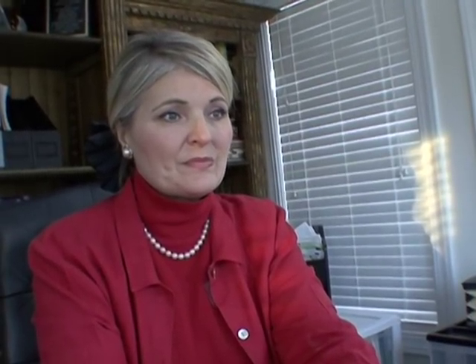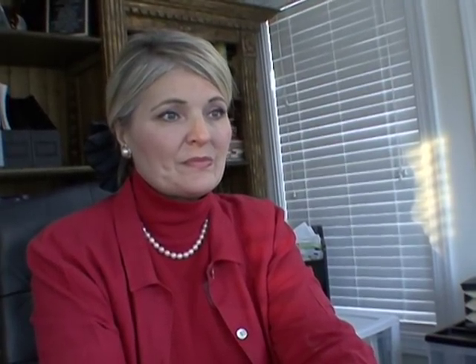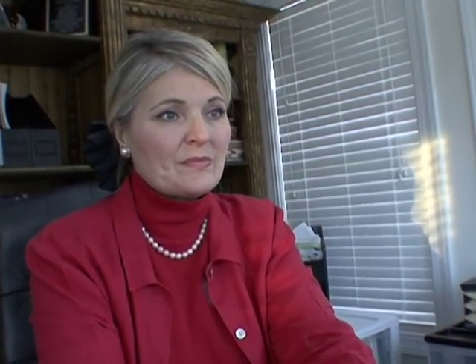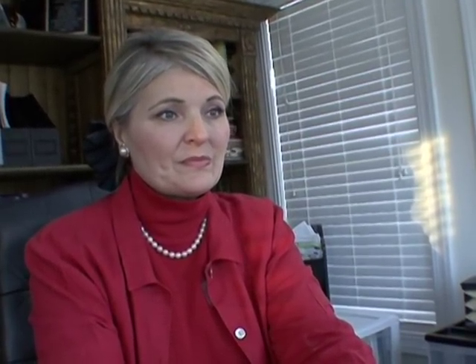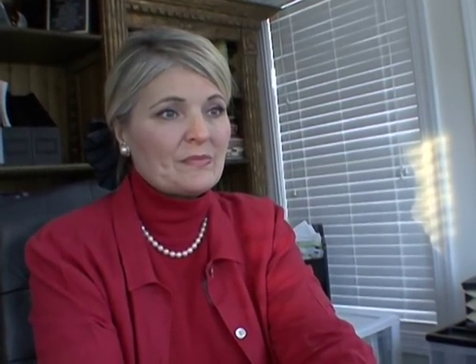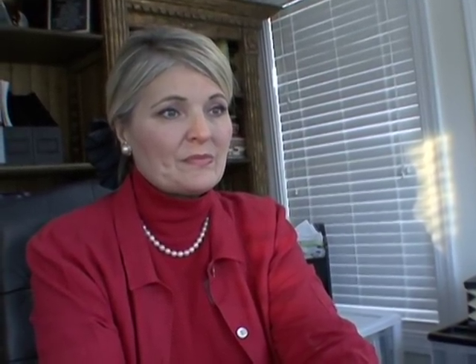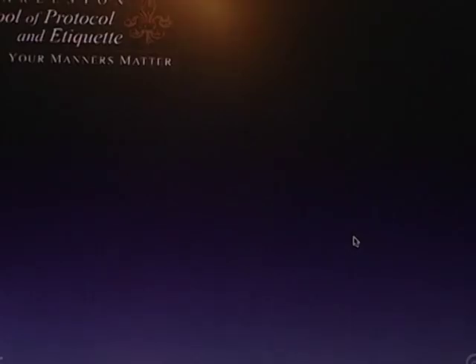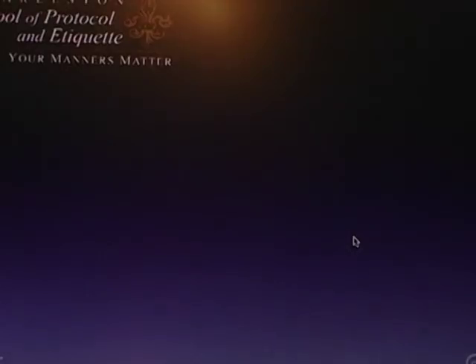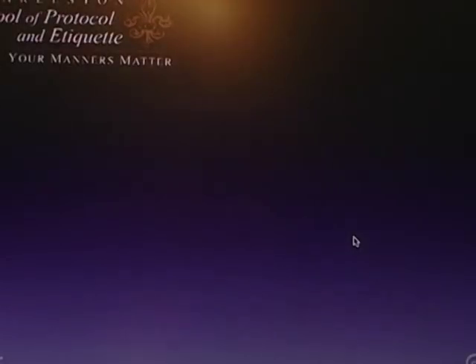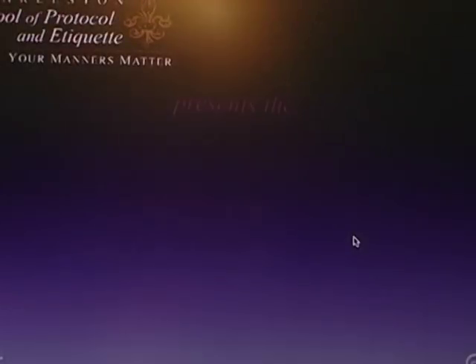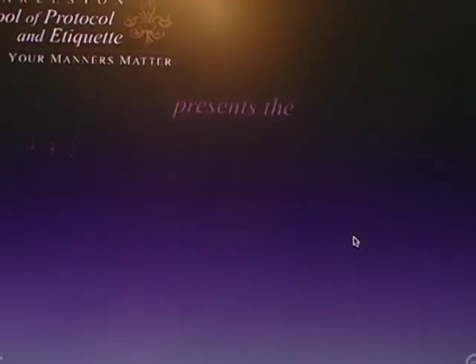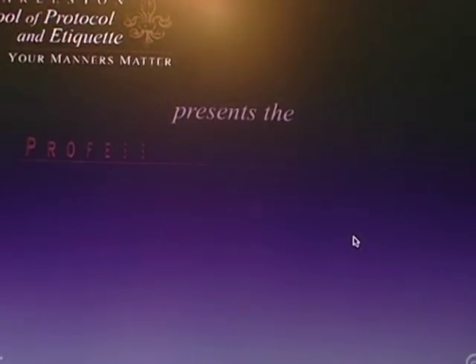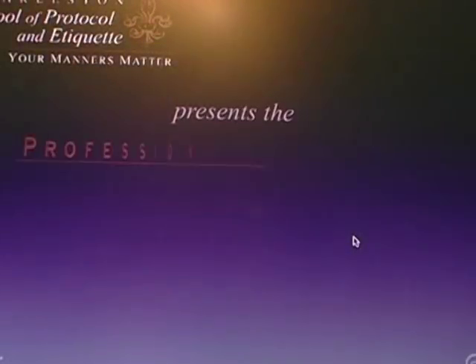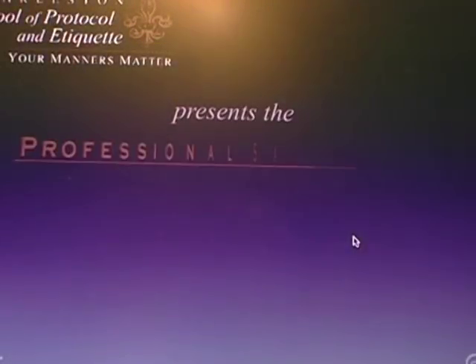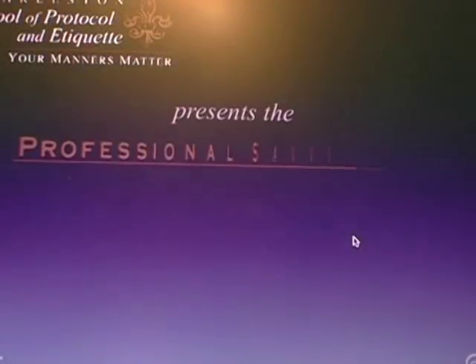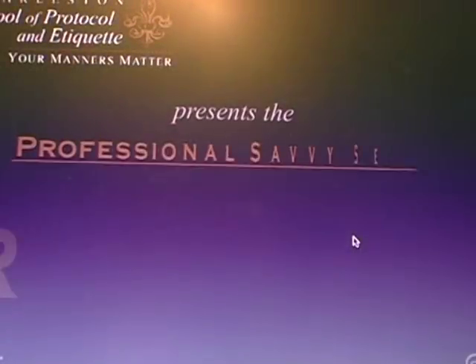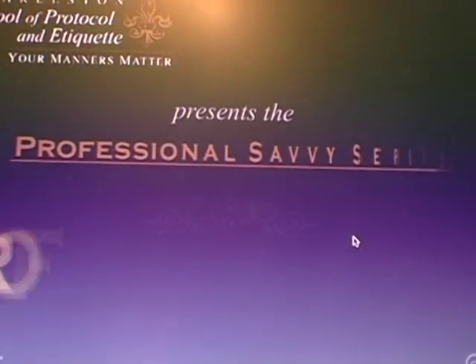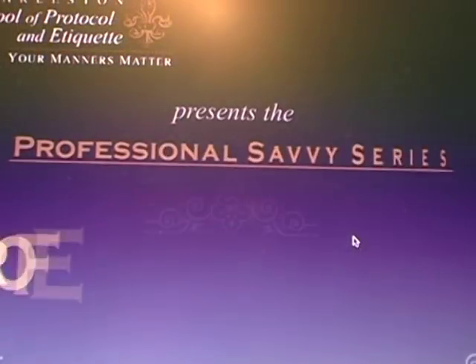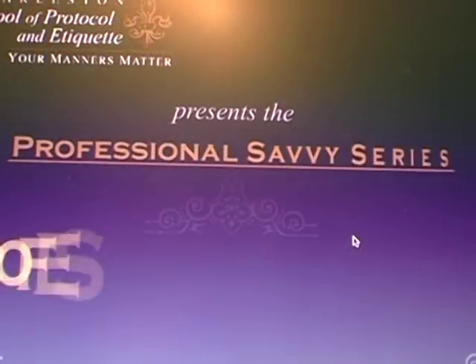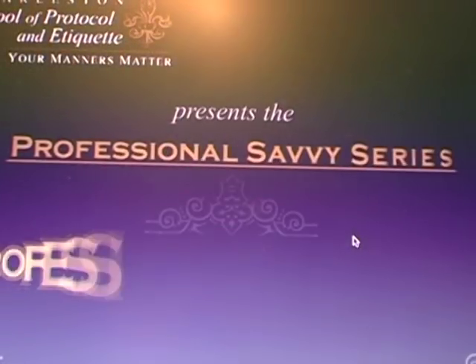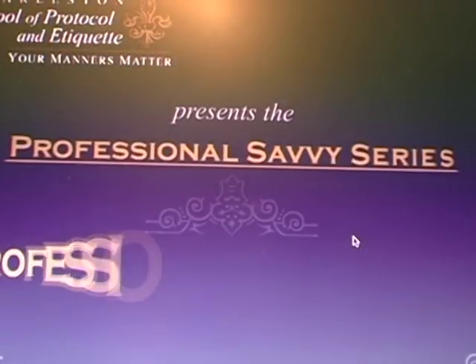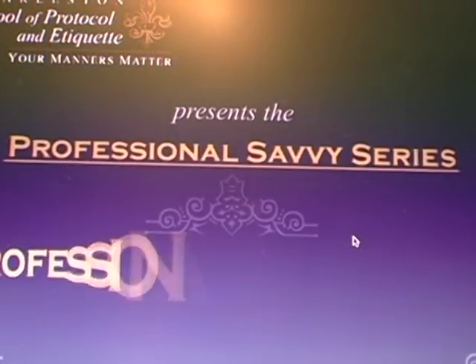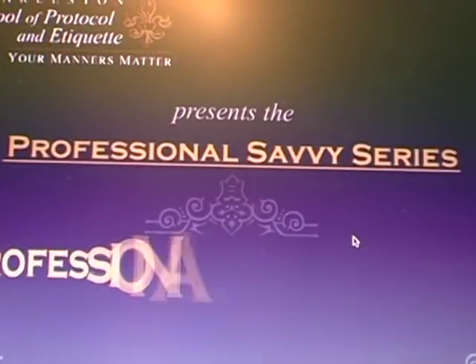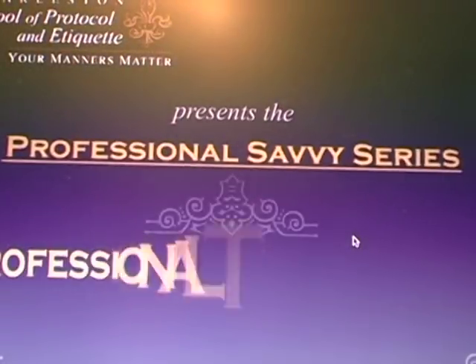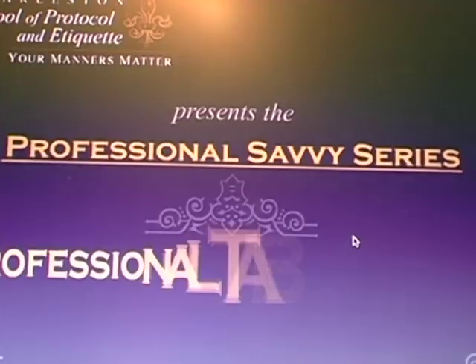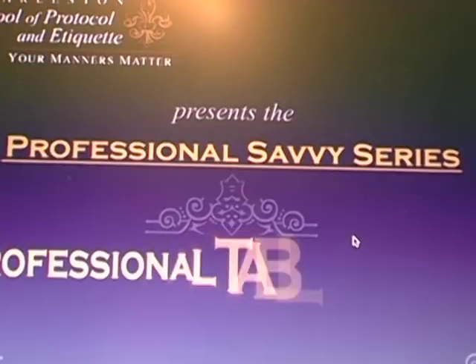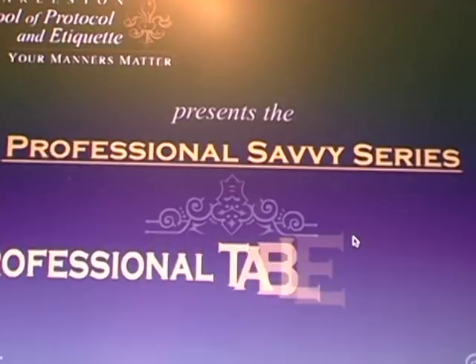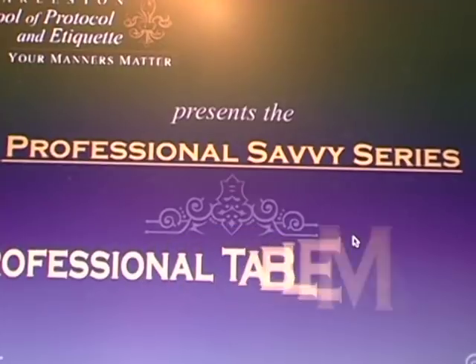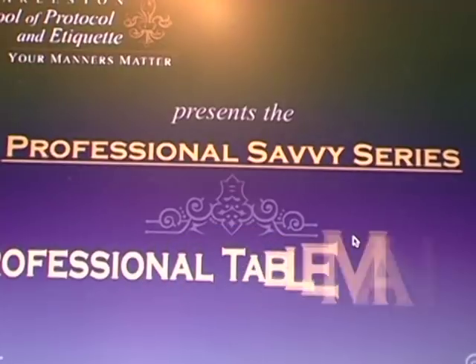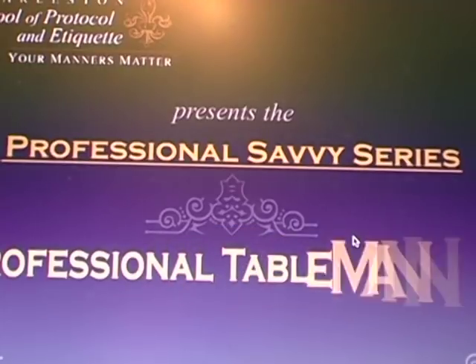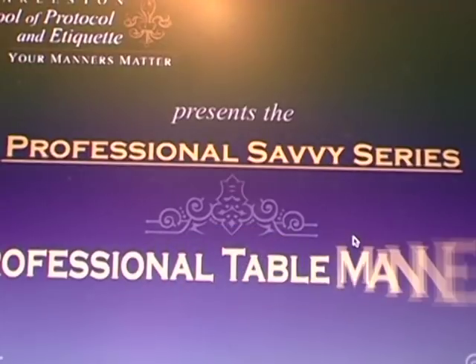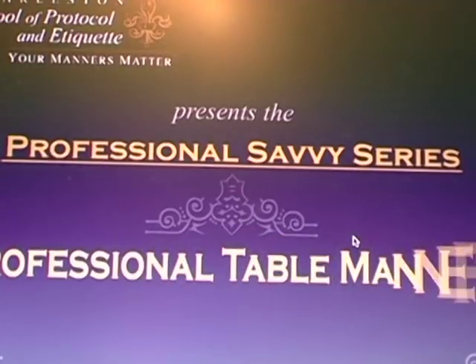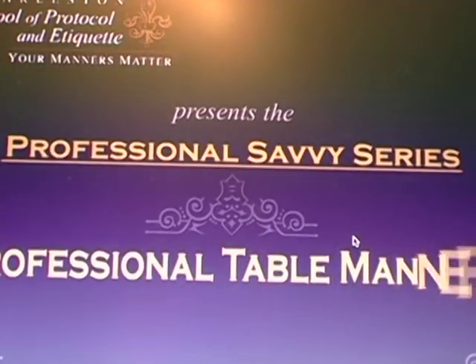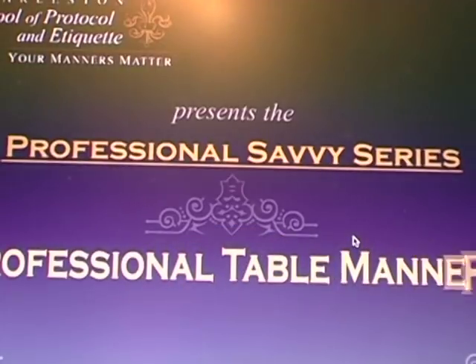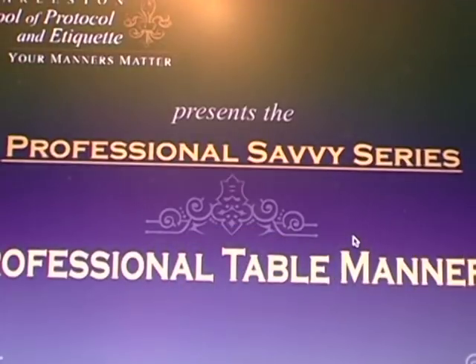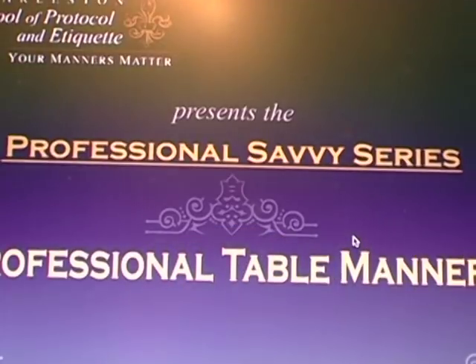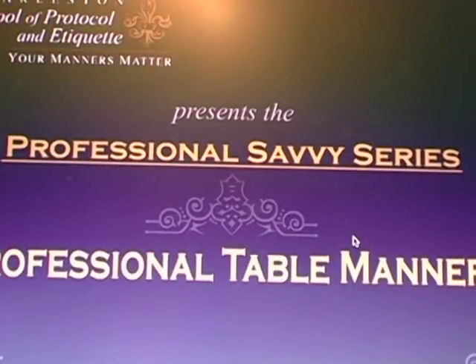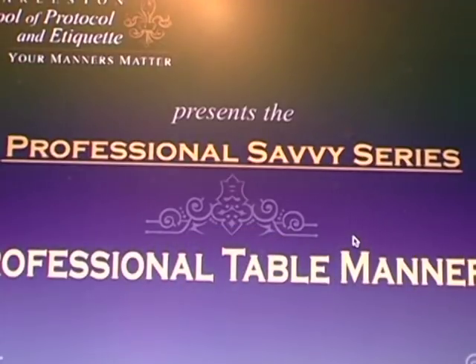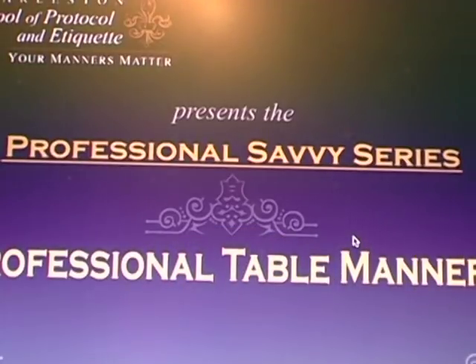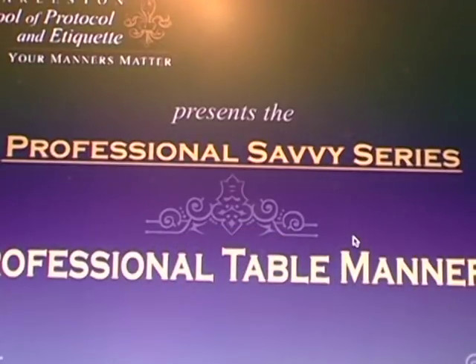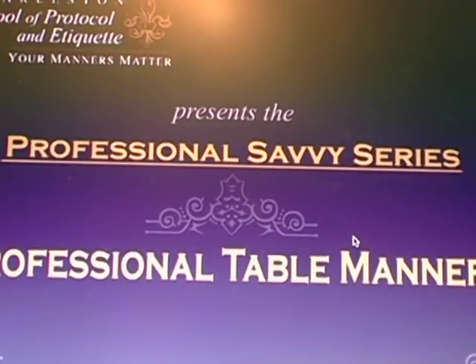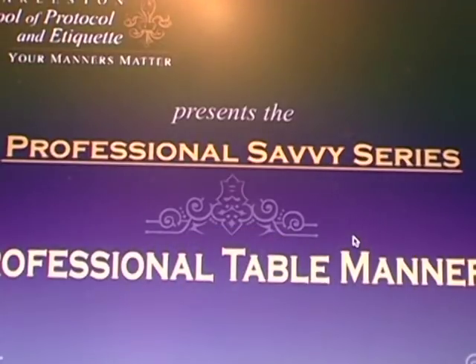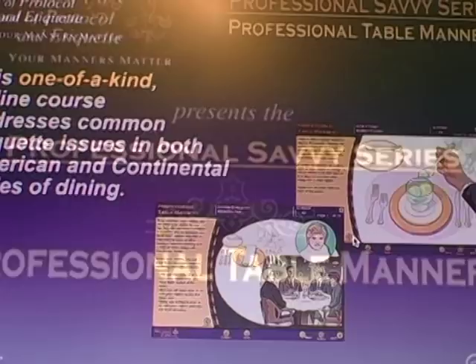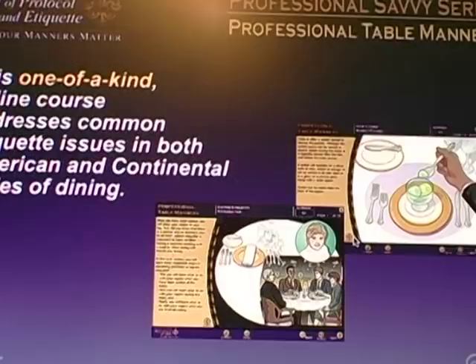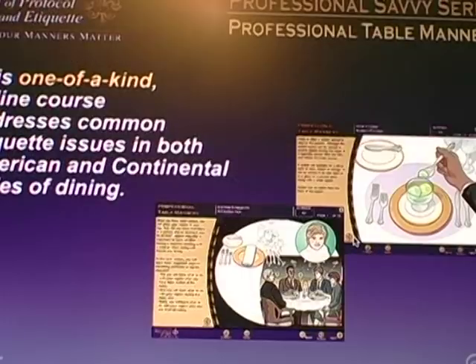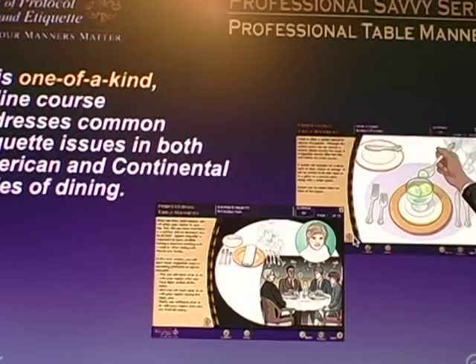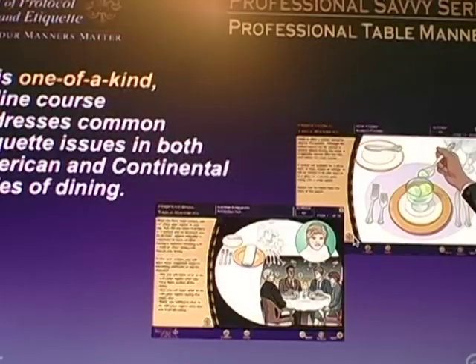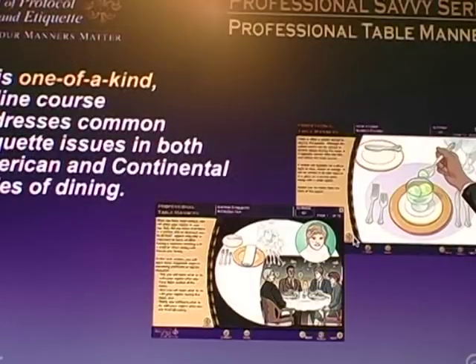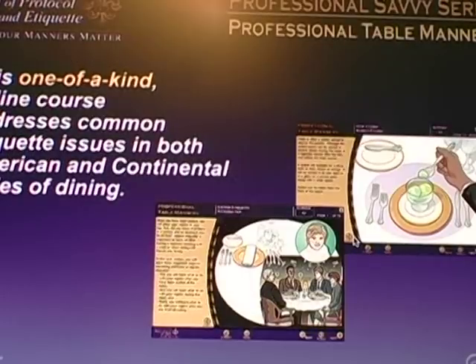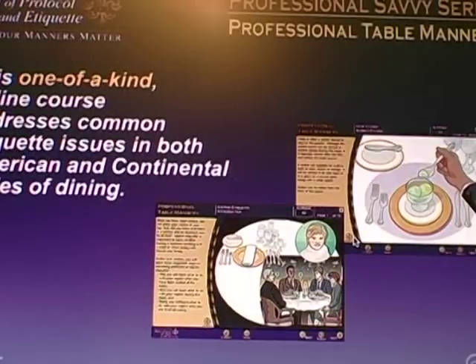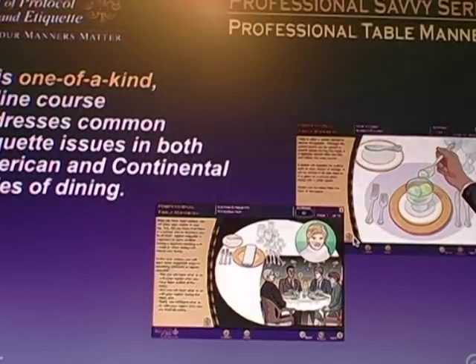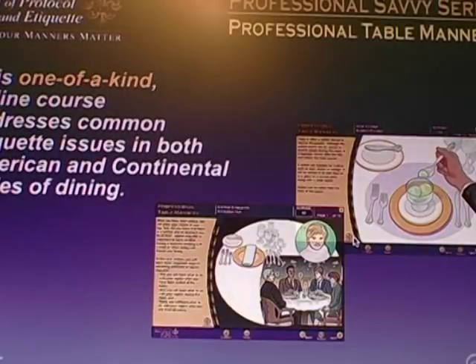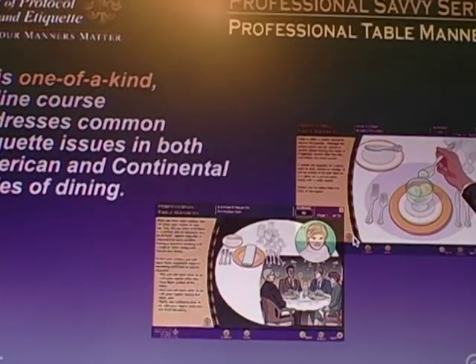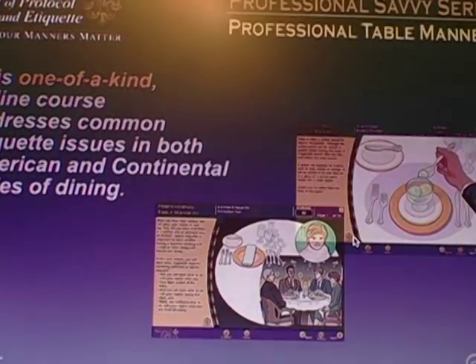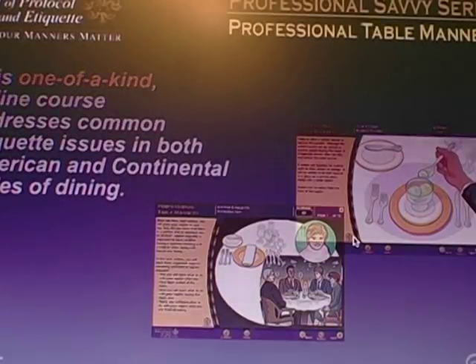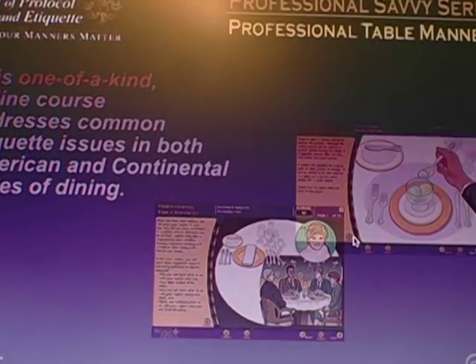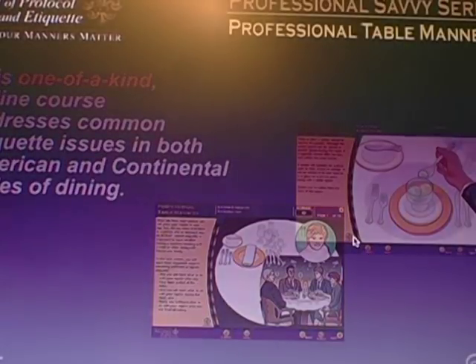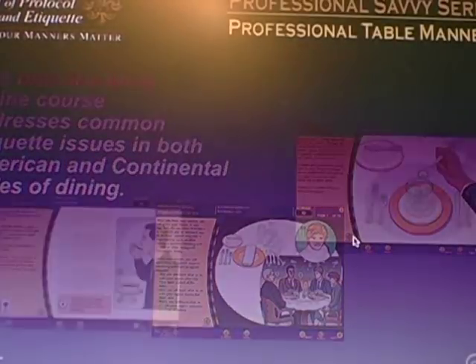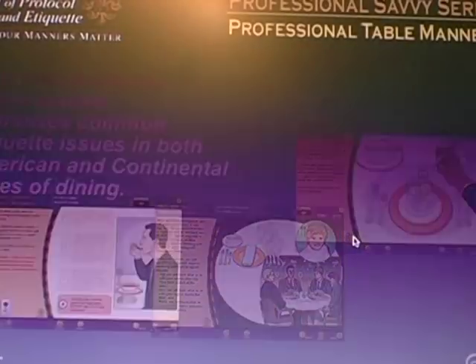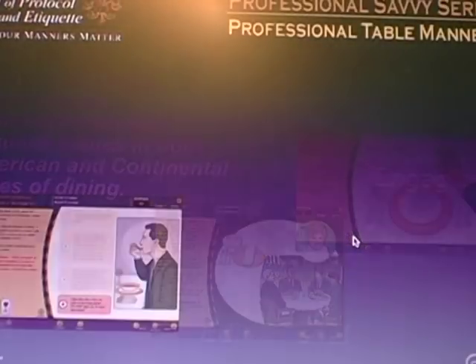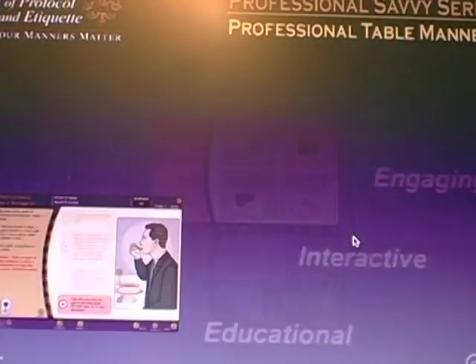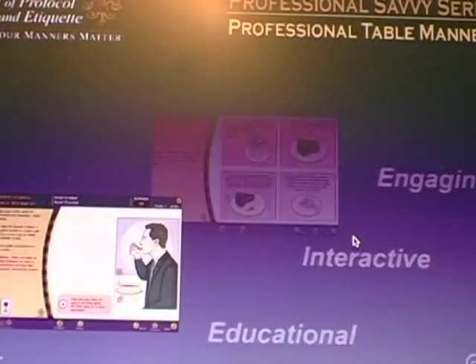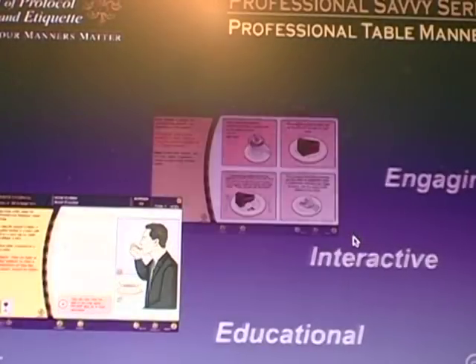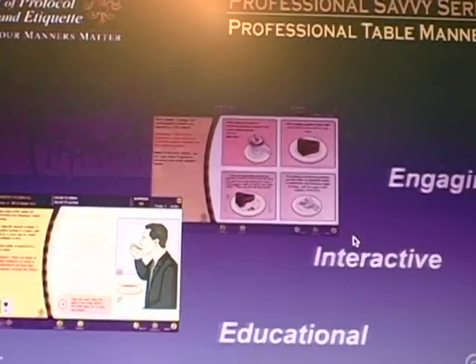The Charleston School of Protocol and Etiquette presents Professional Table Manners, the first course in the Professional Savvy Series.